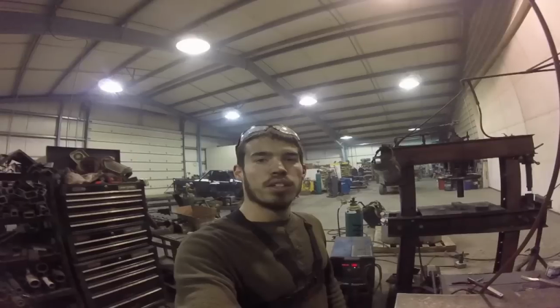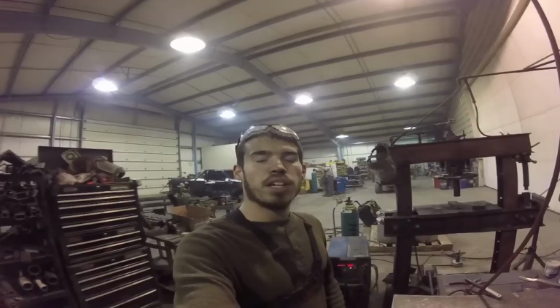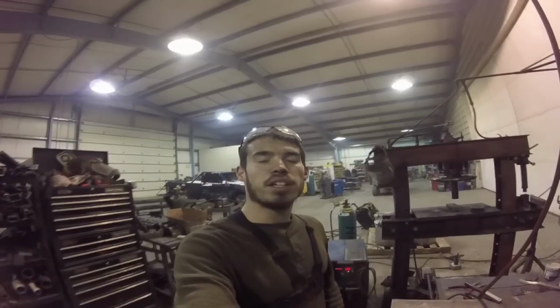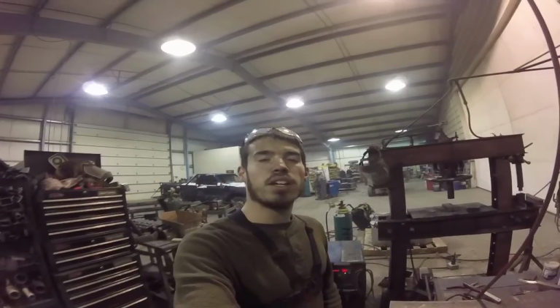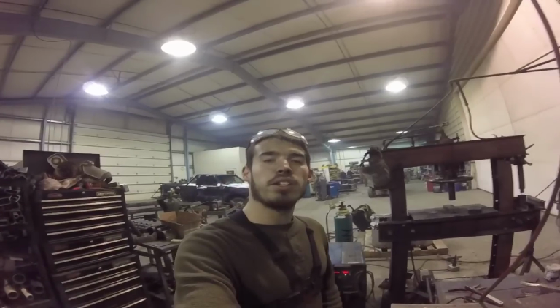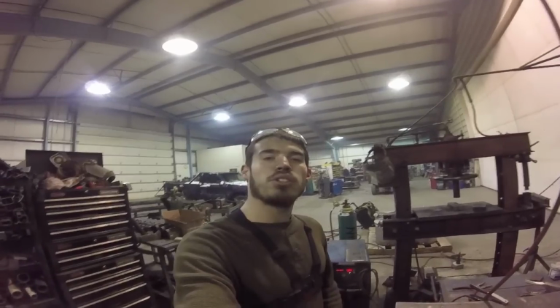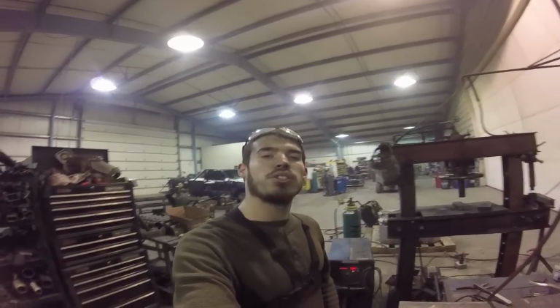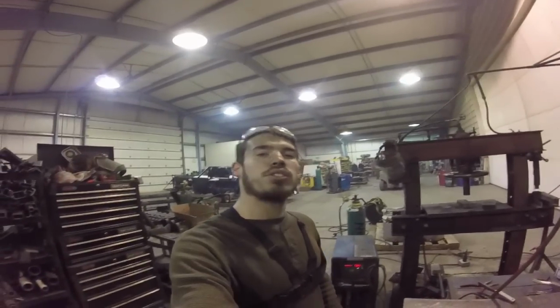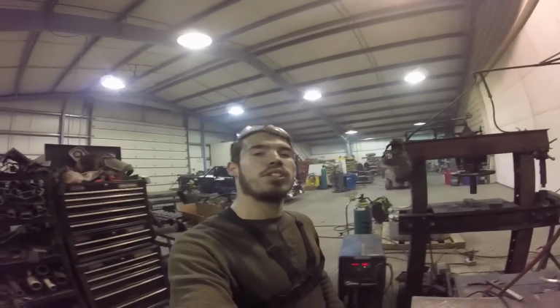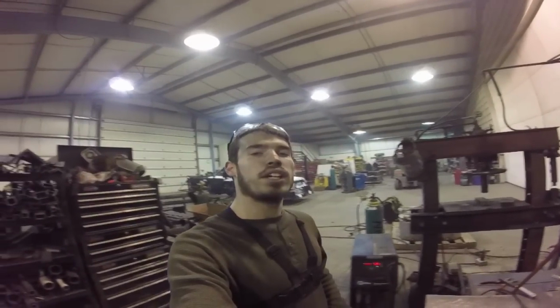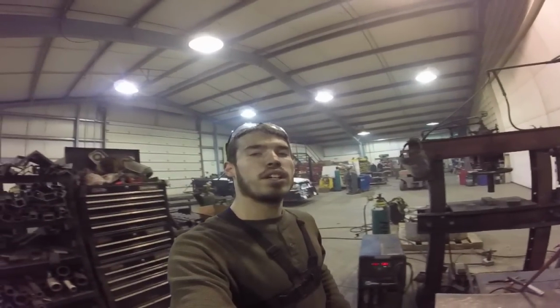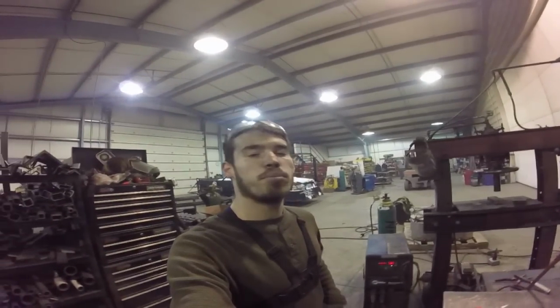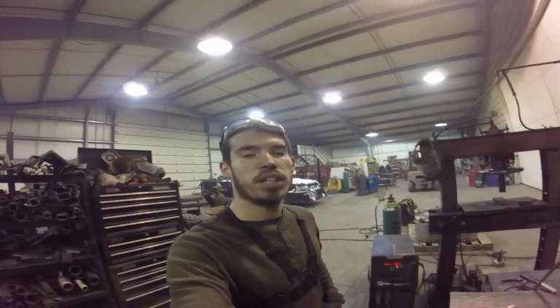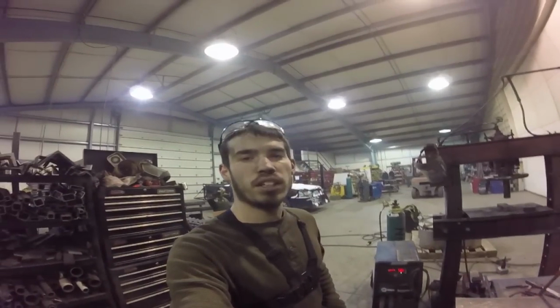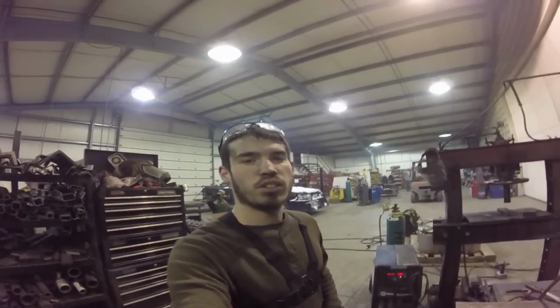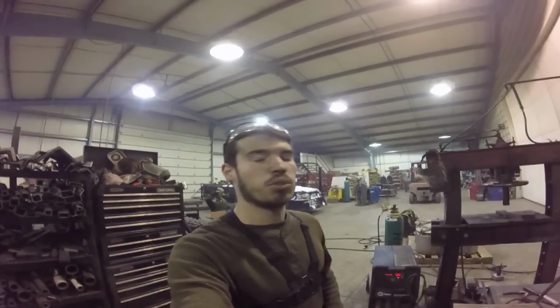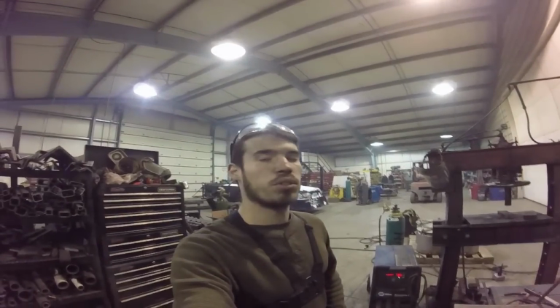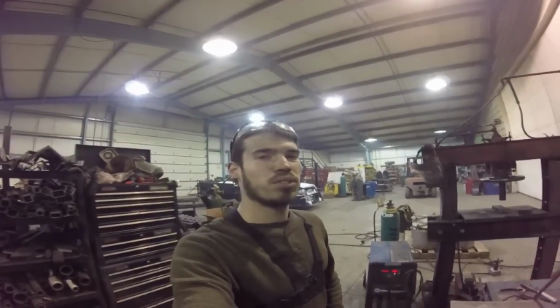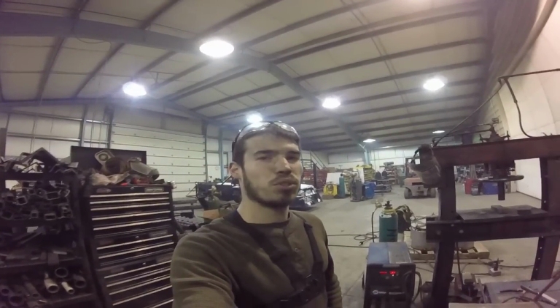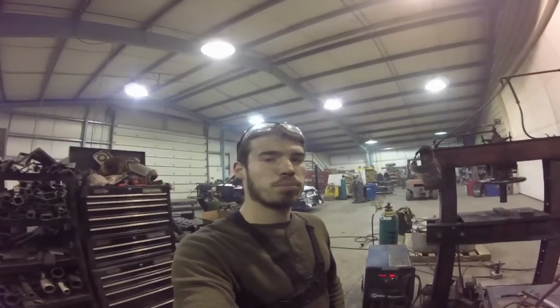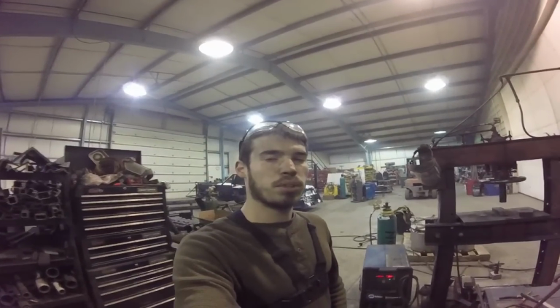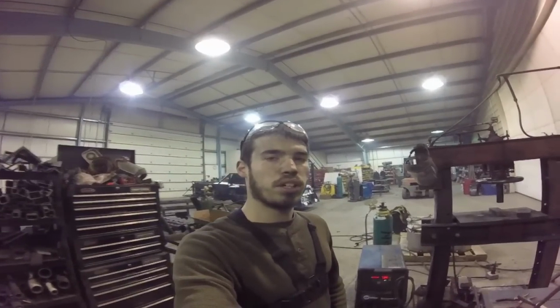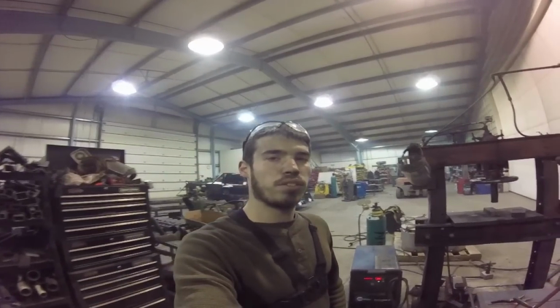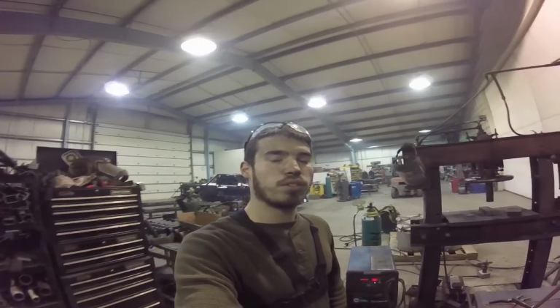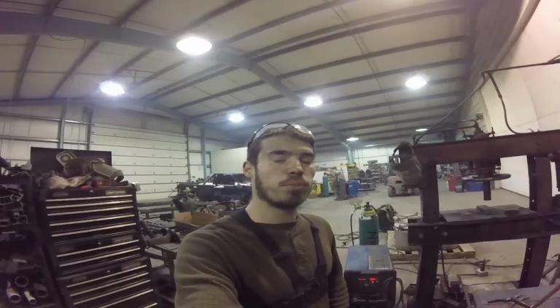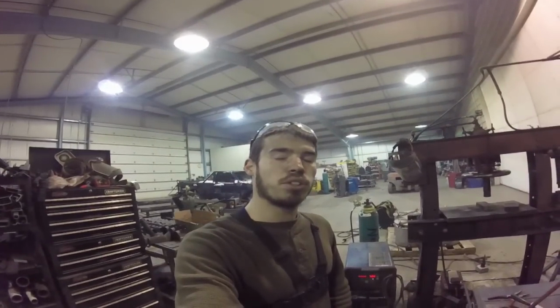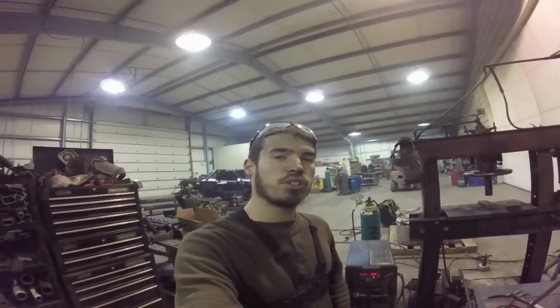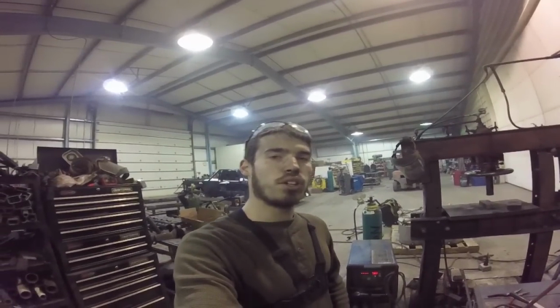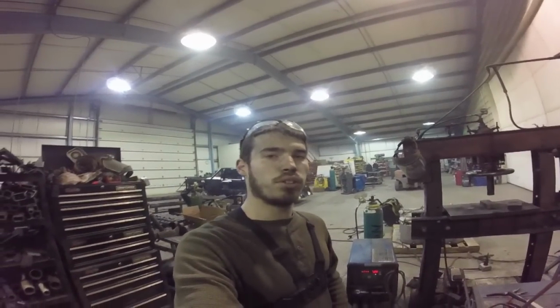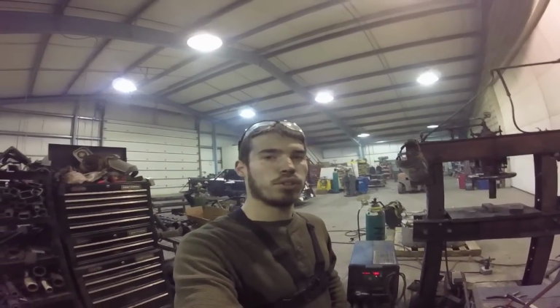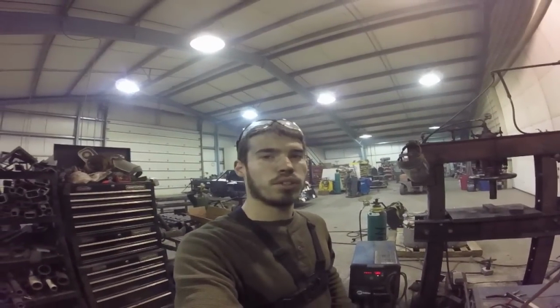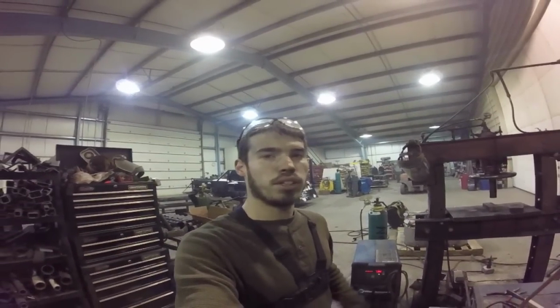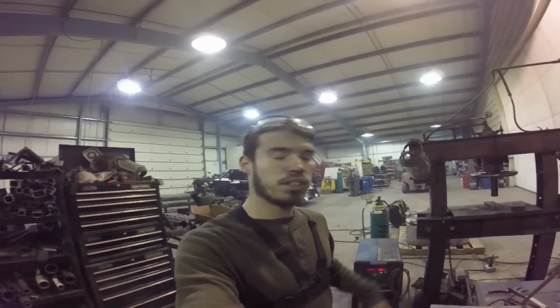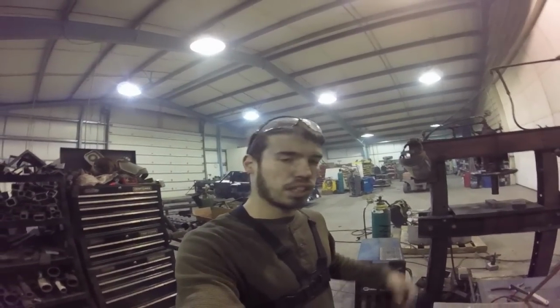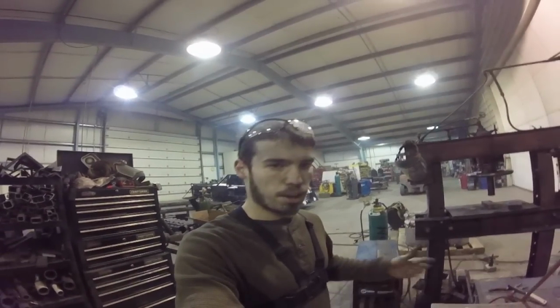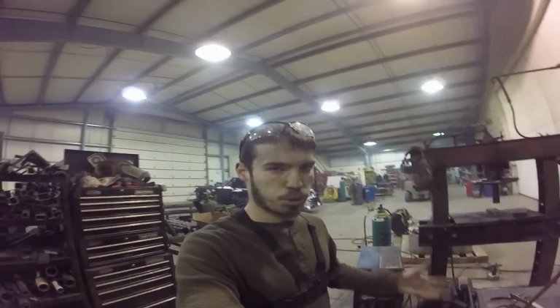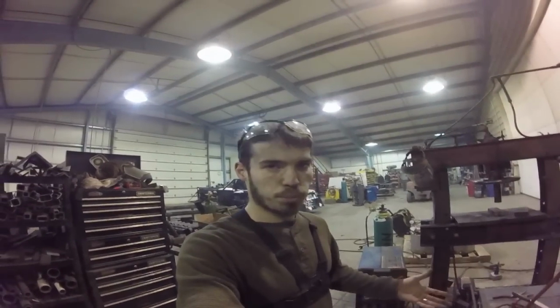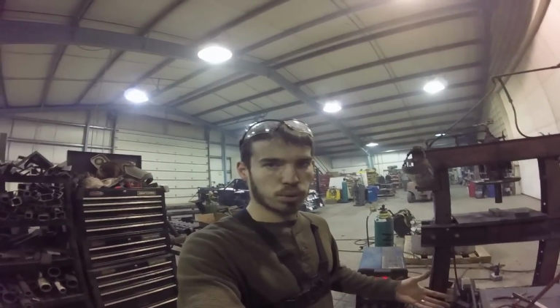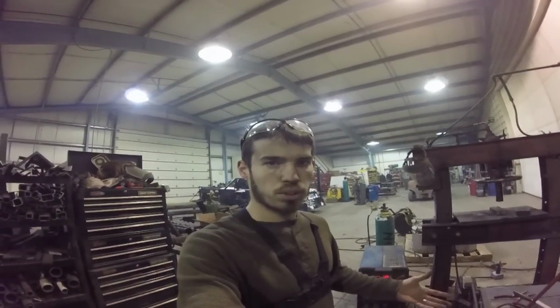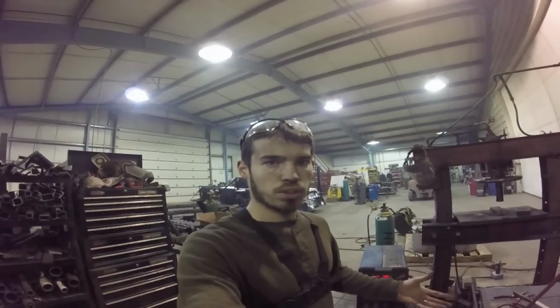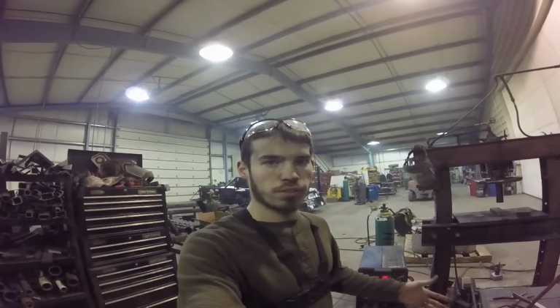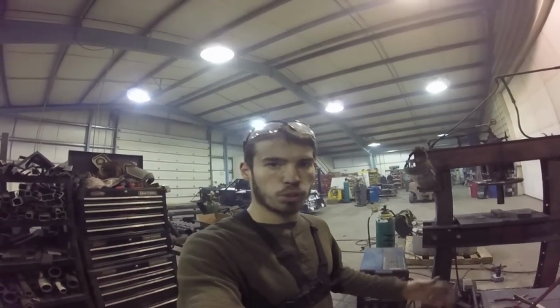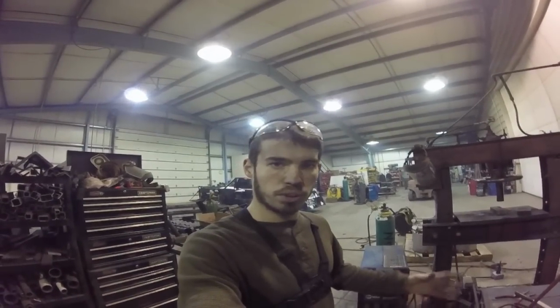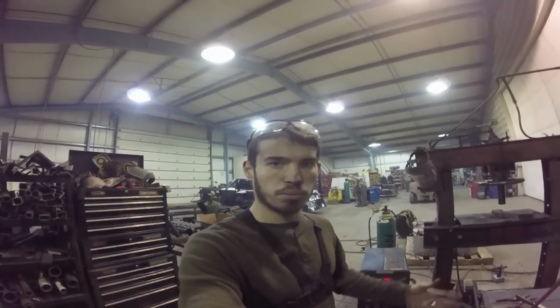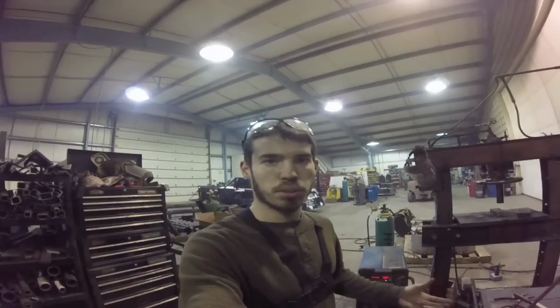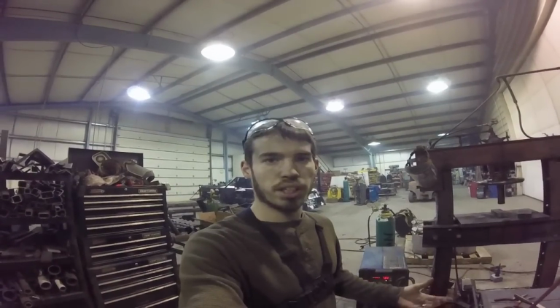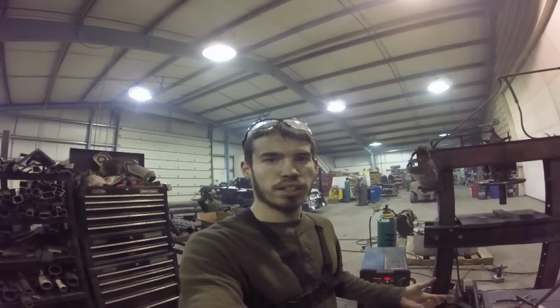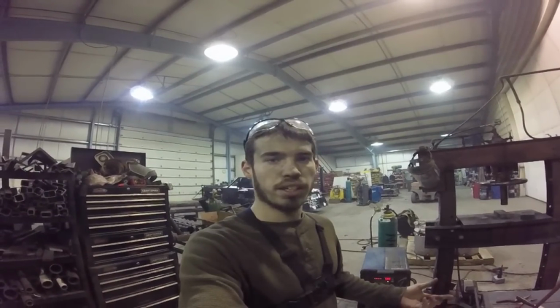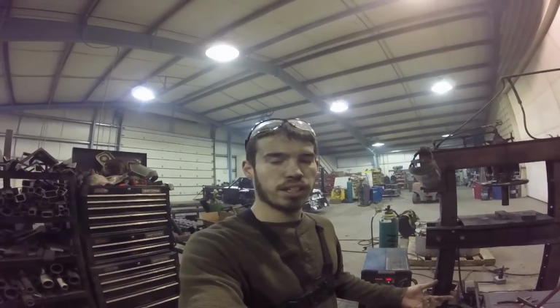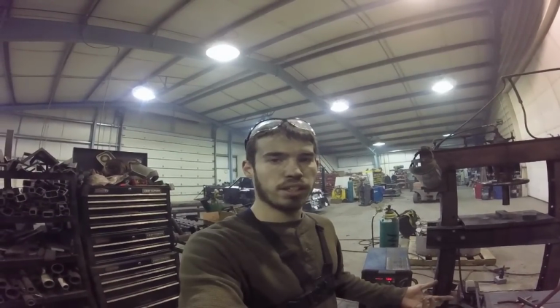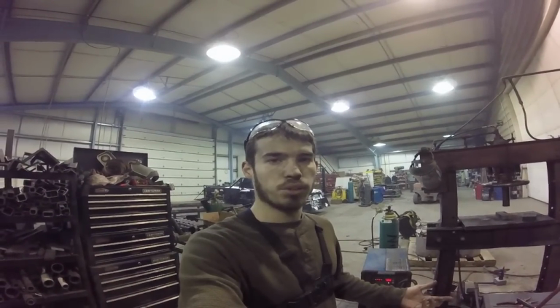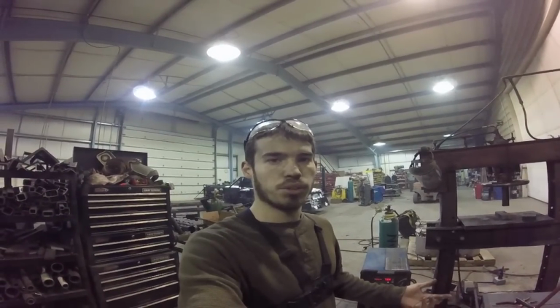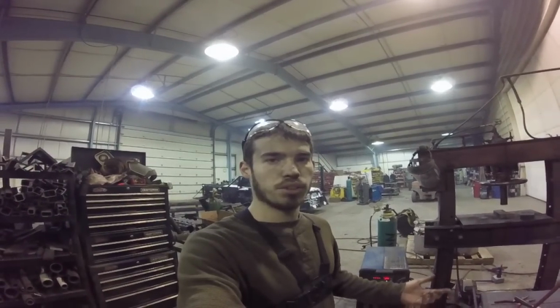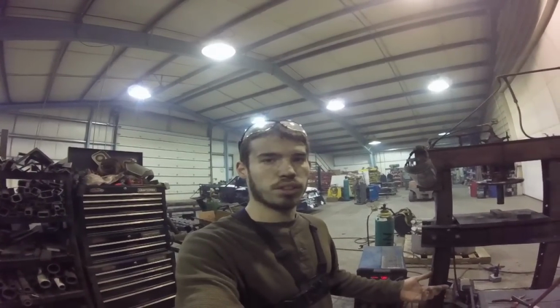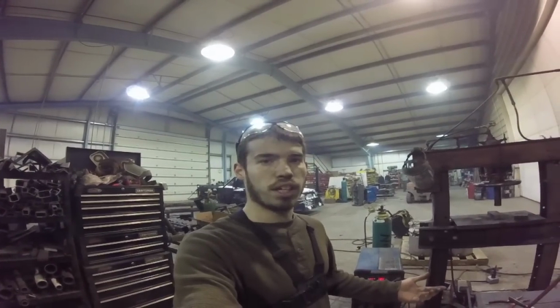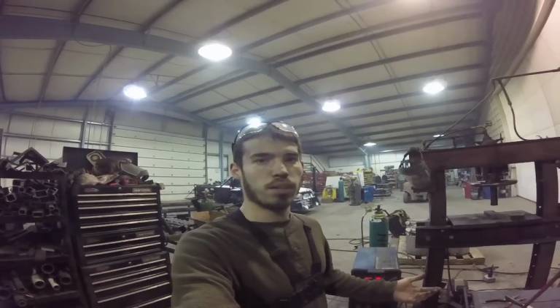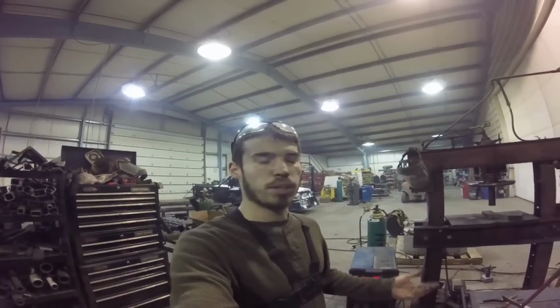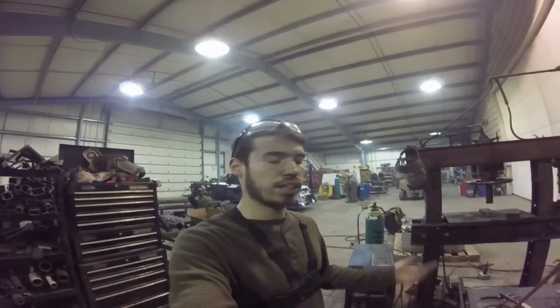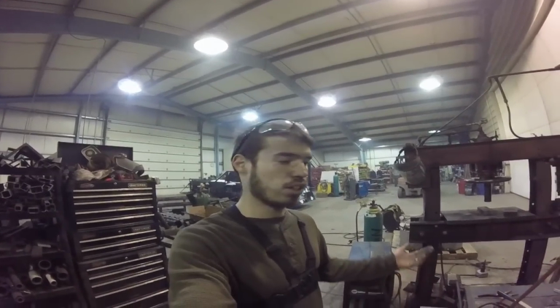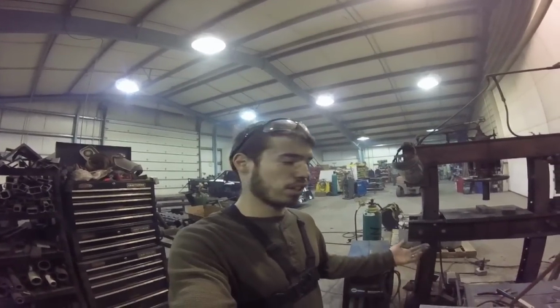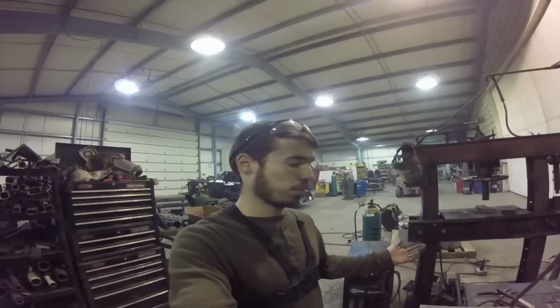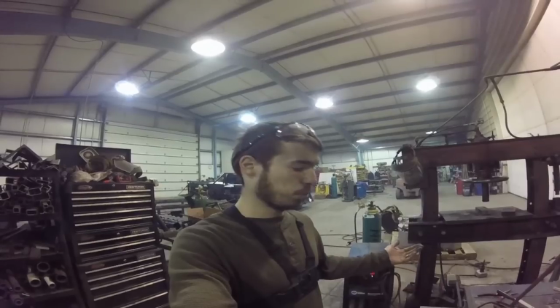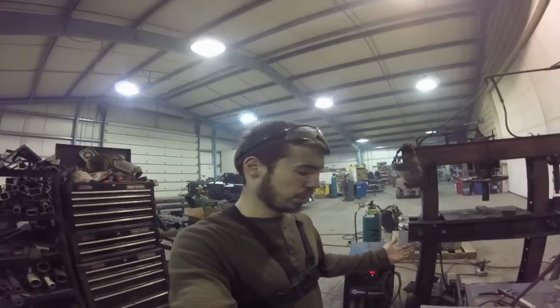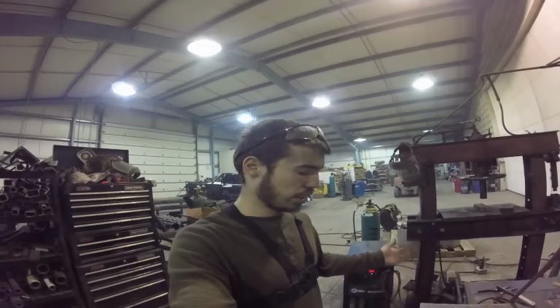Hey guys, today I'm making Corvo's blade from Dishonored — the collapsible folding blade that he uses in the game. Iconic blade.